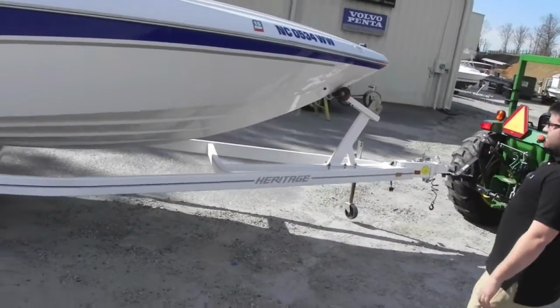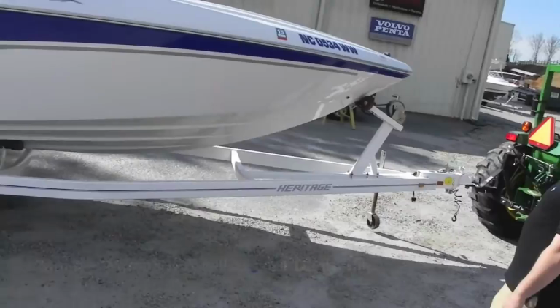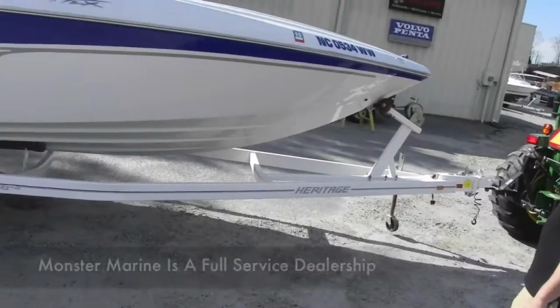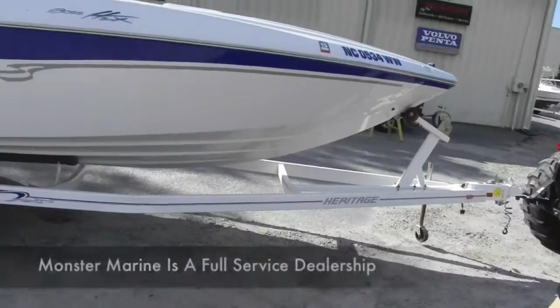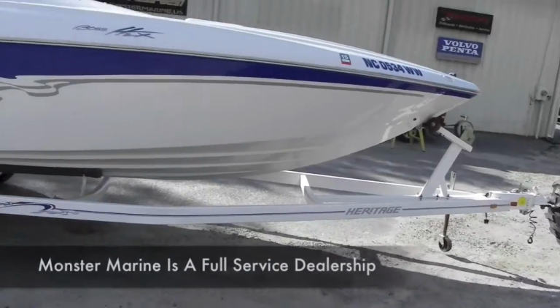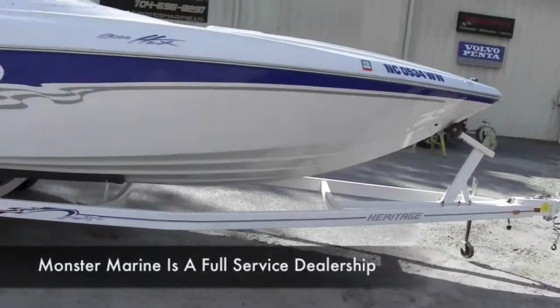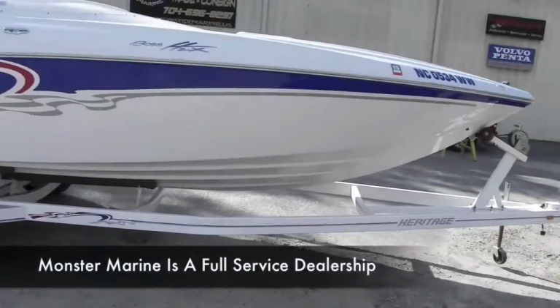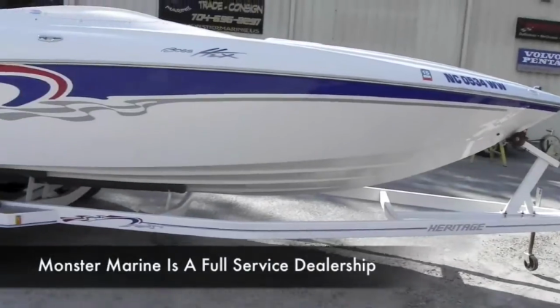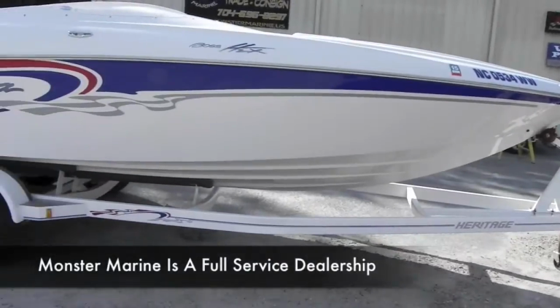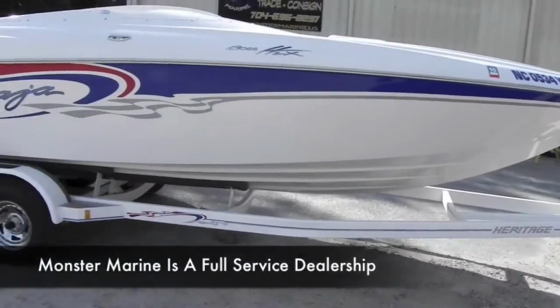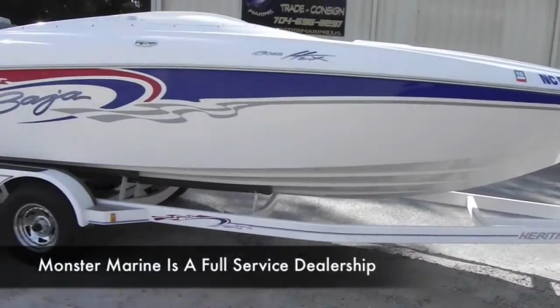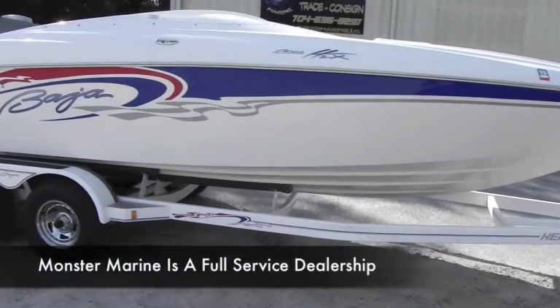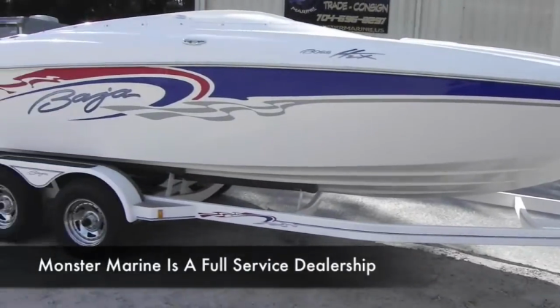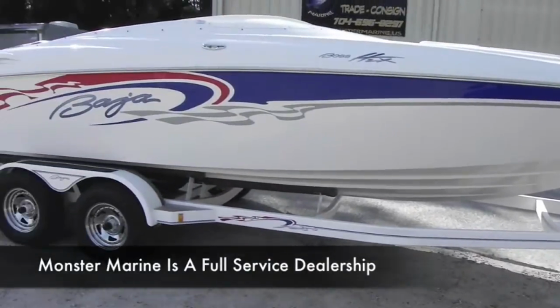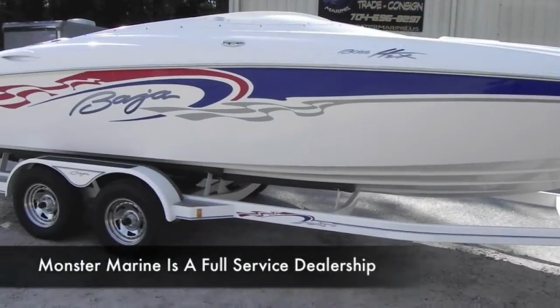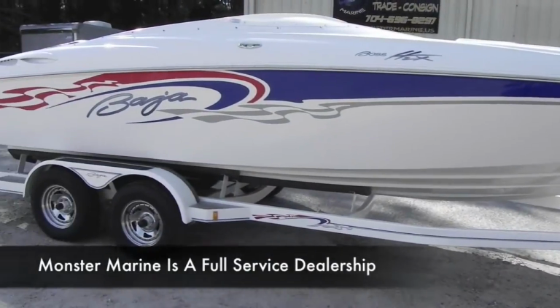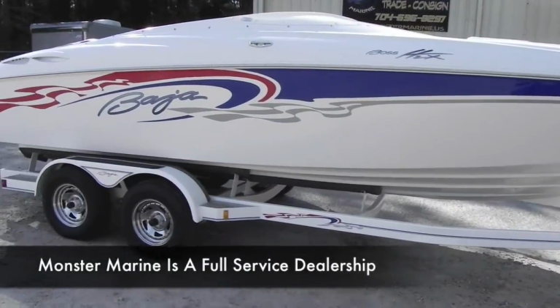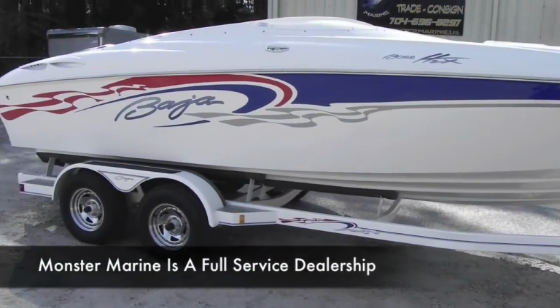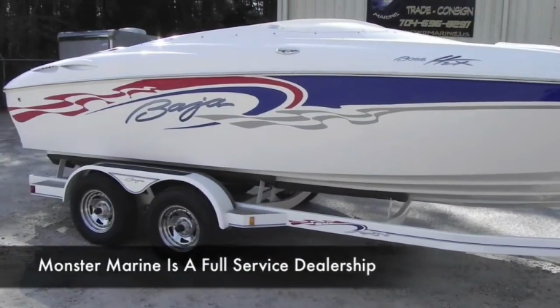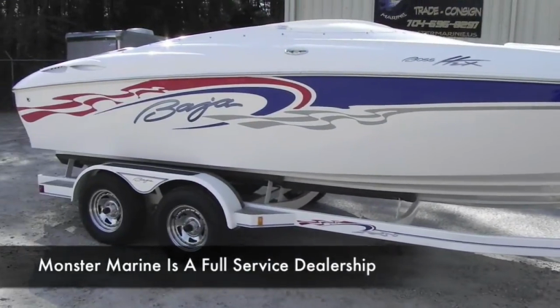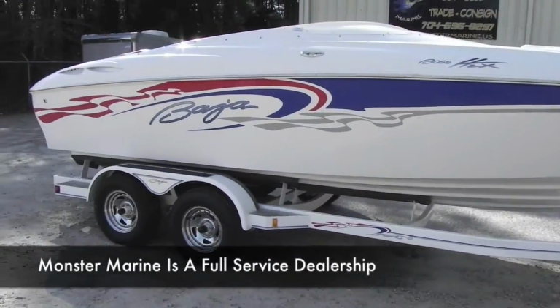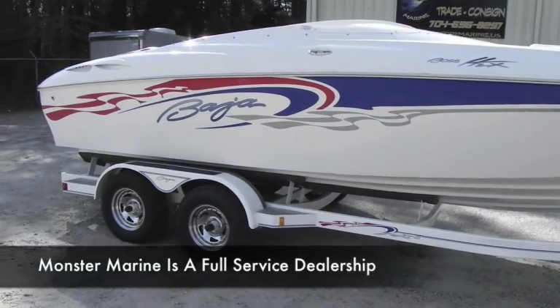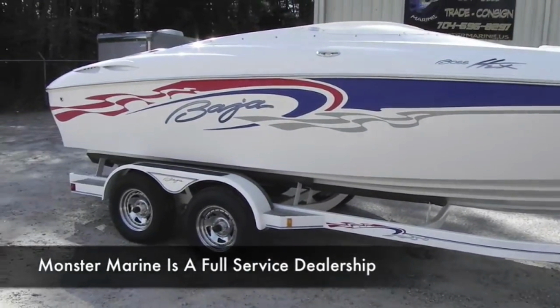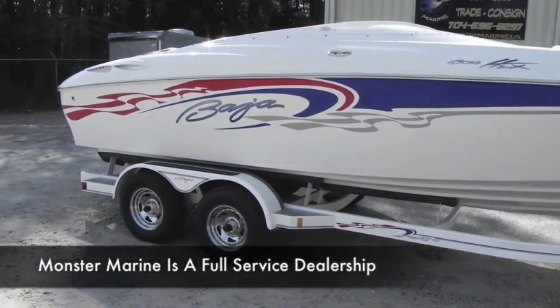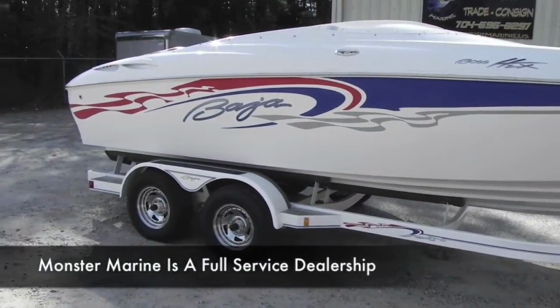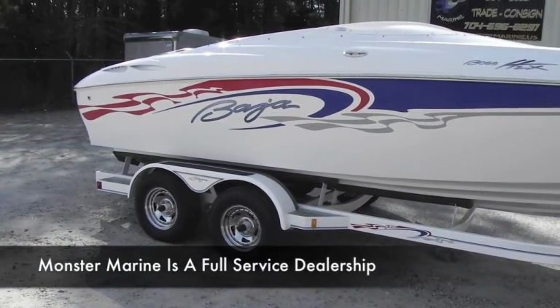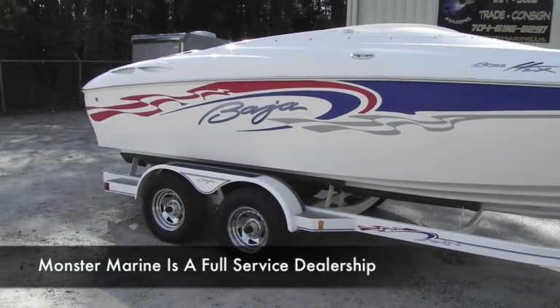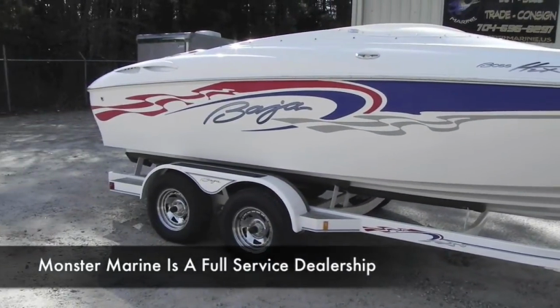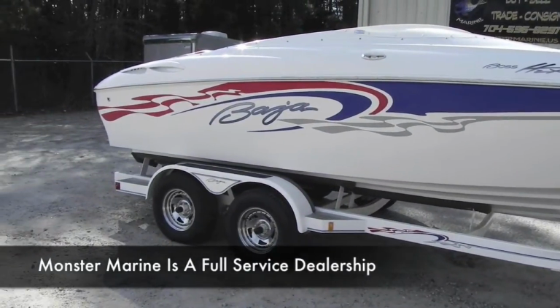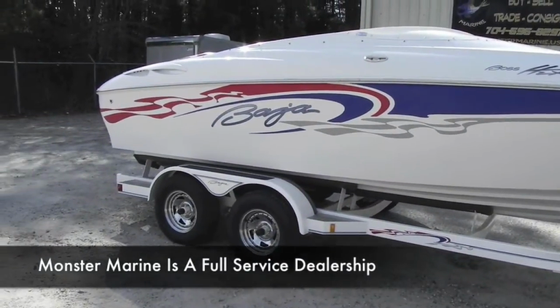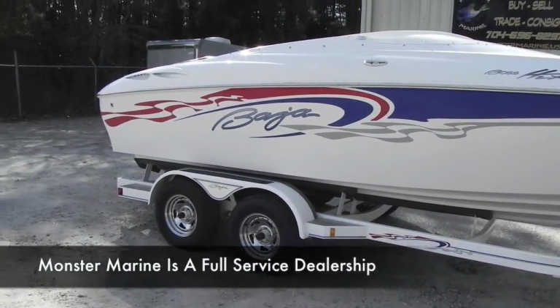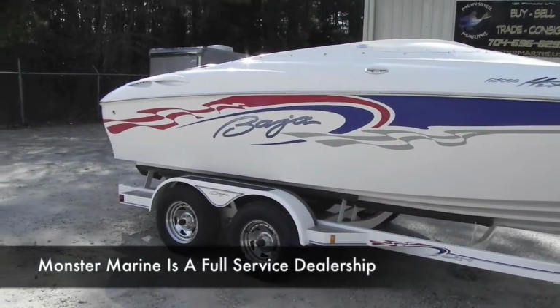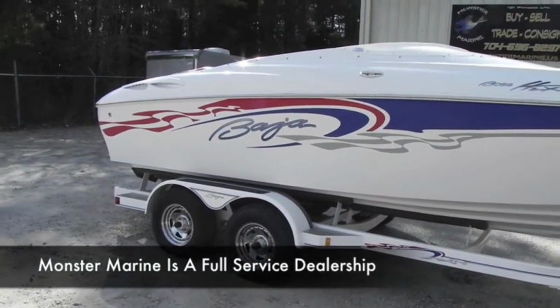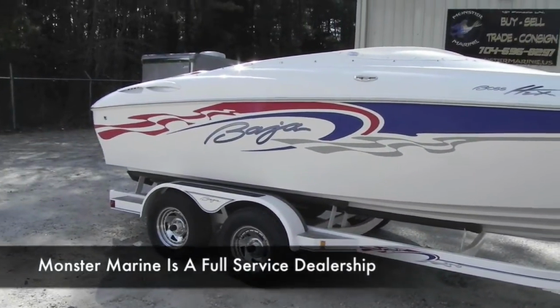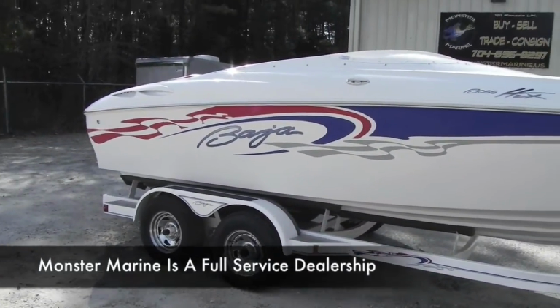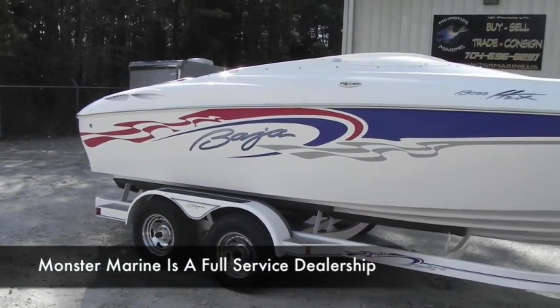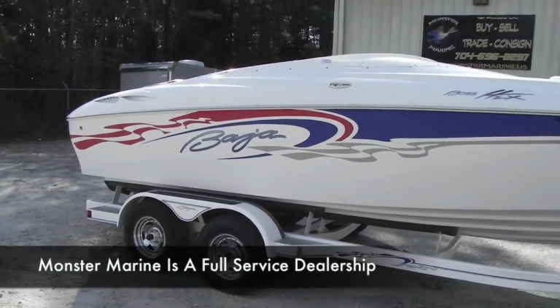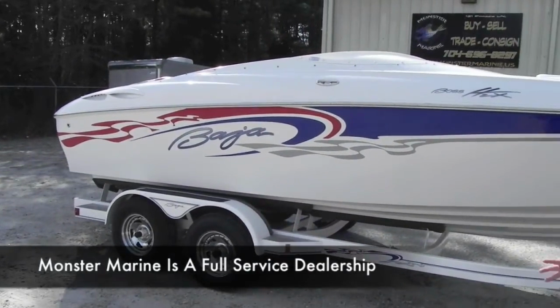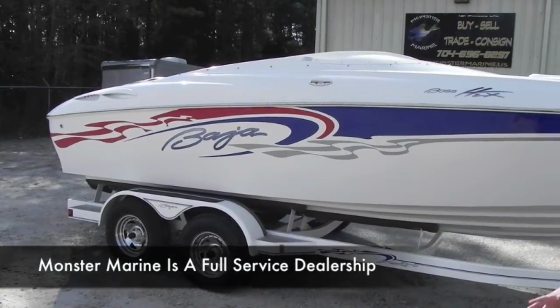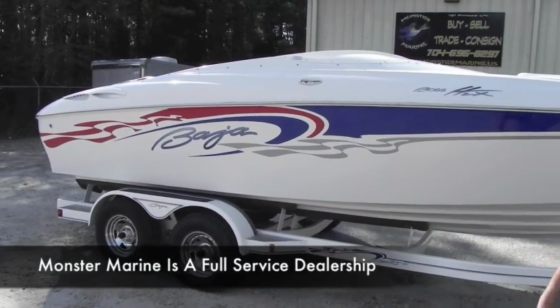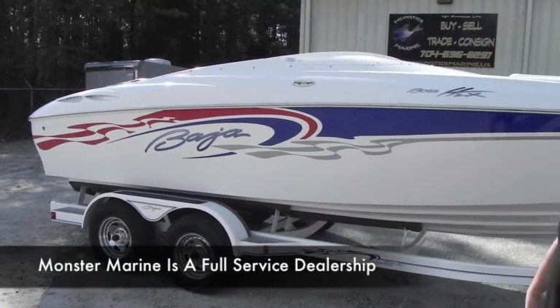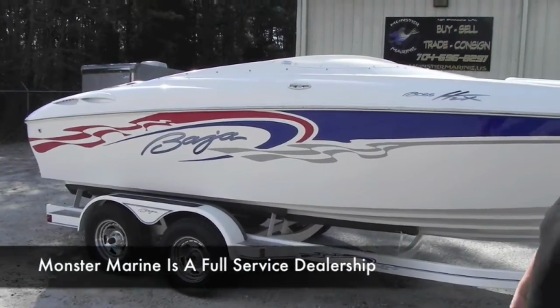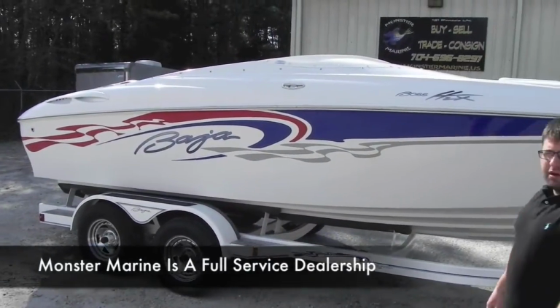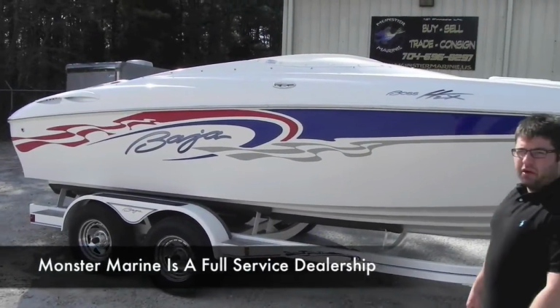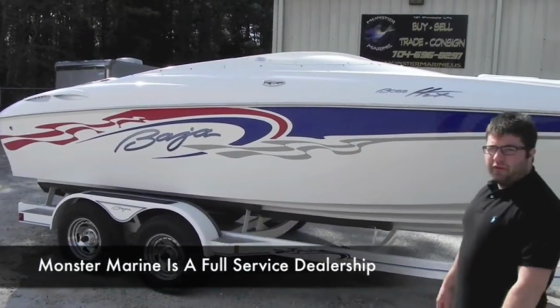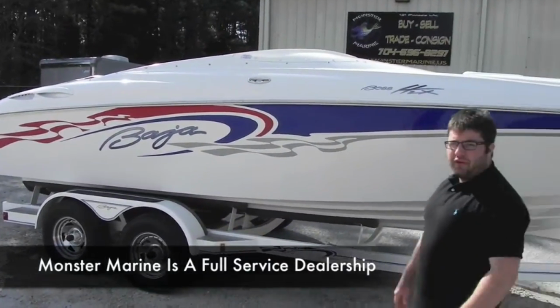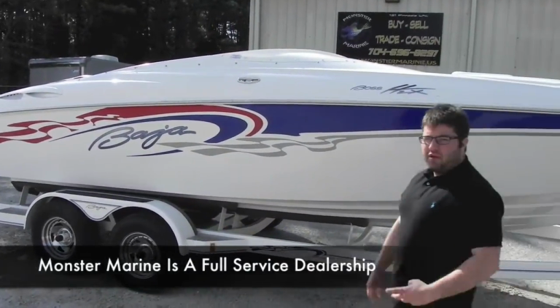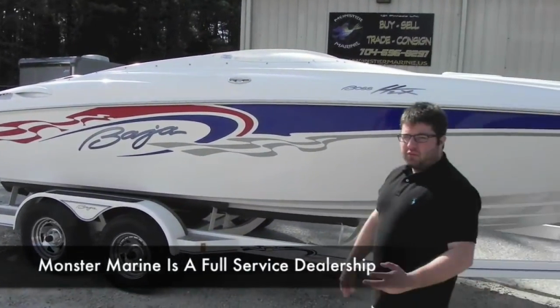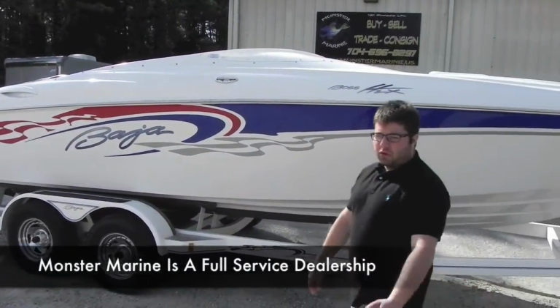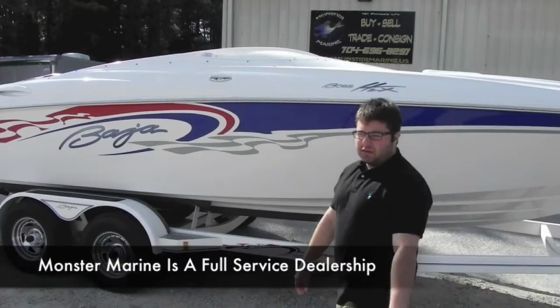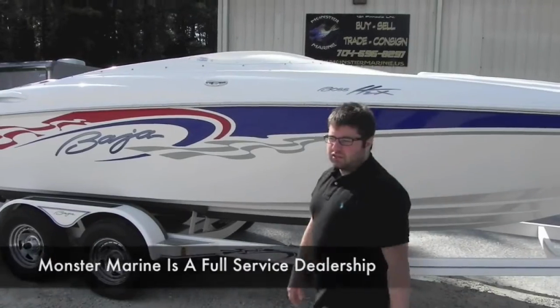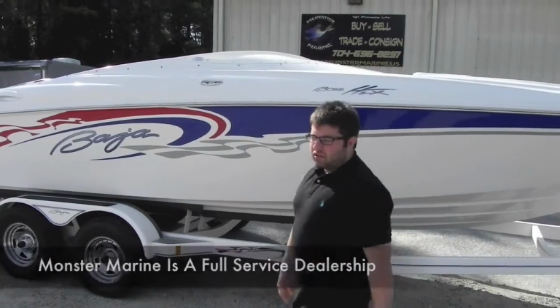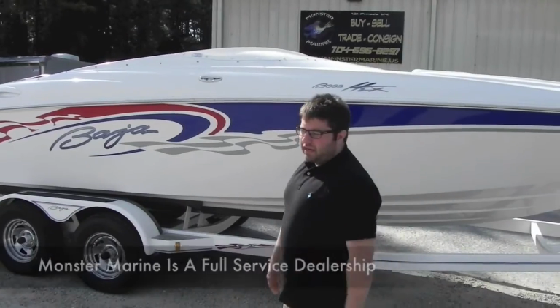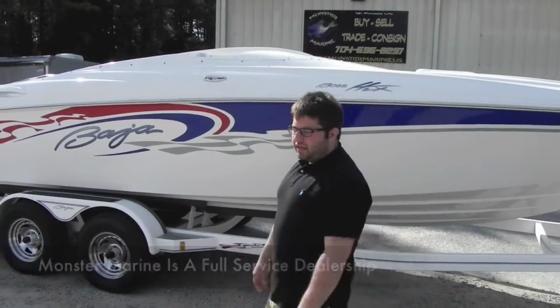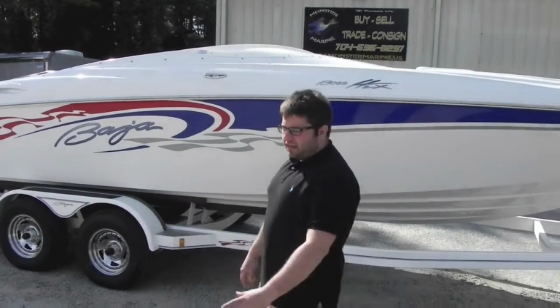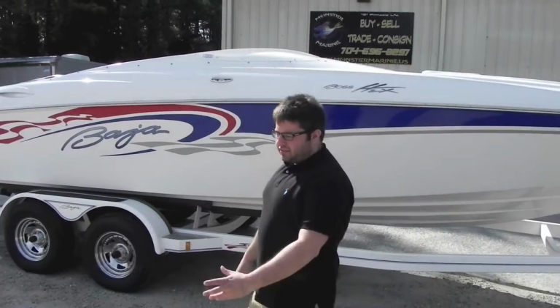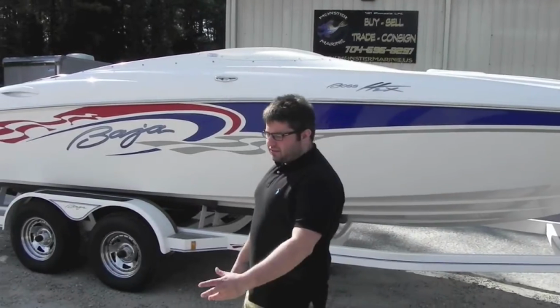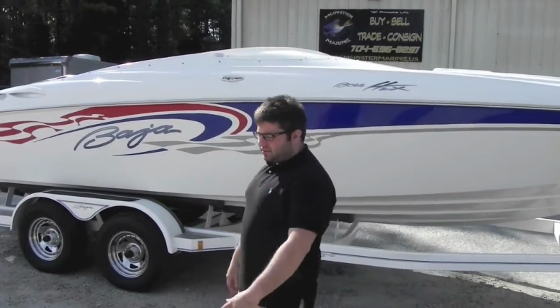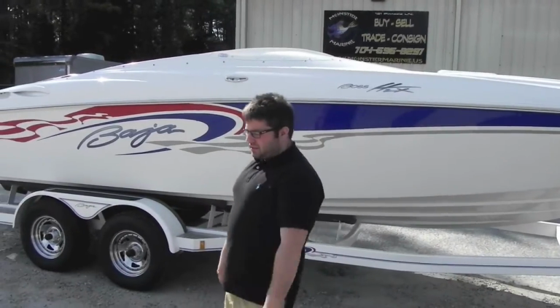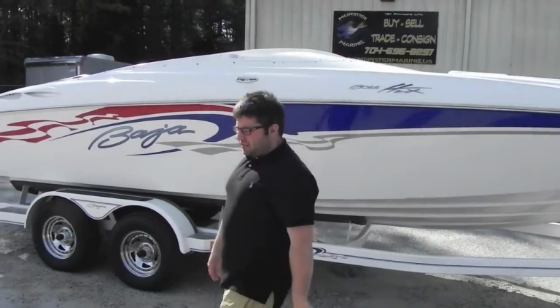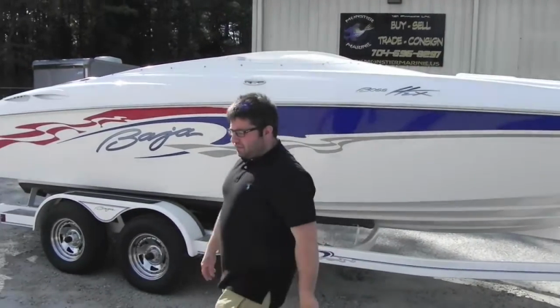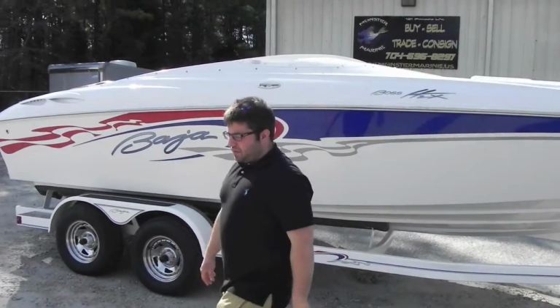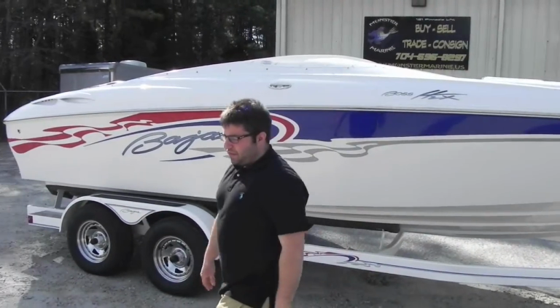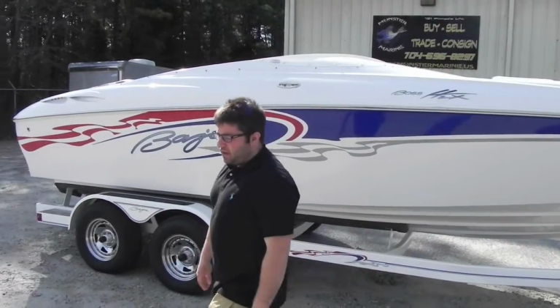It has 221 hours on it. It's a really nice, really clean boat. Runs great as you'll see in the video.